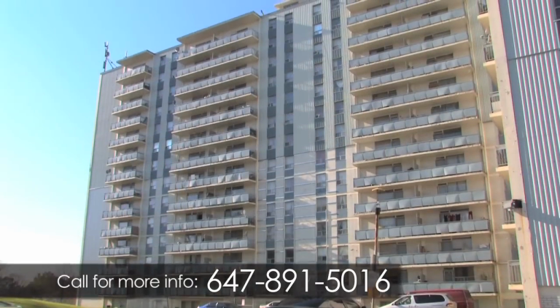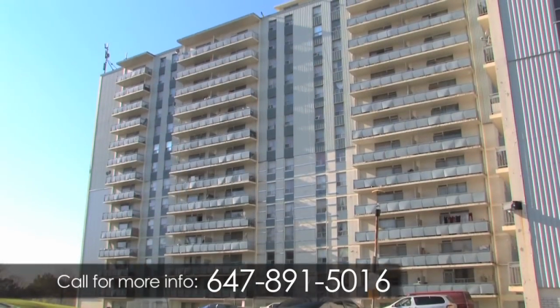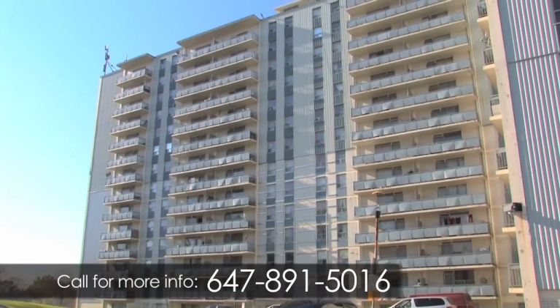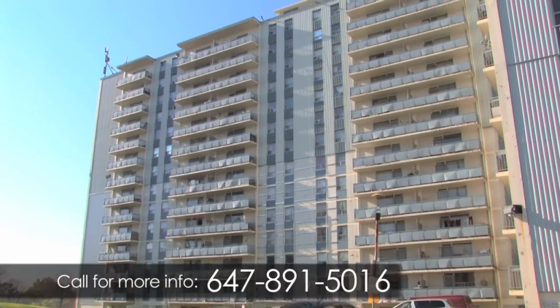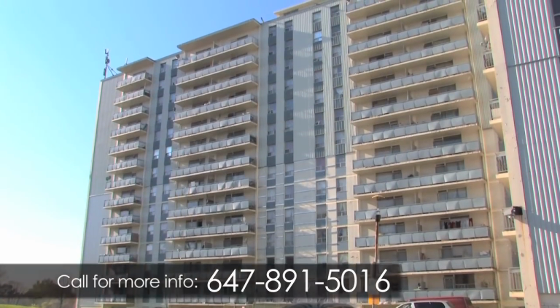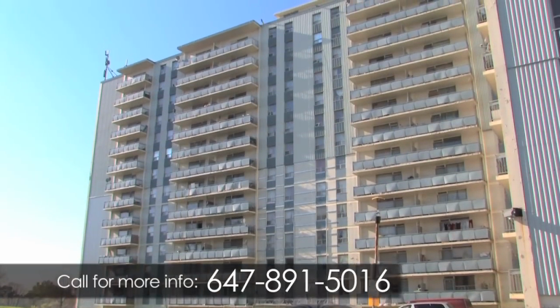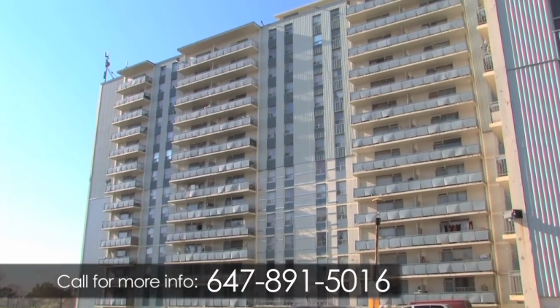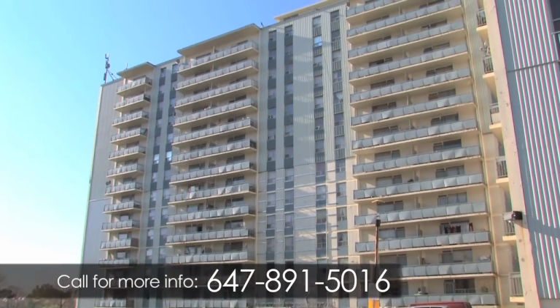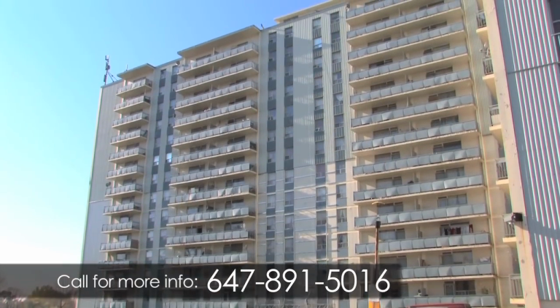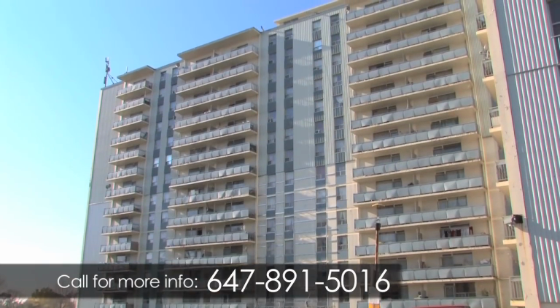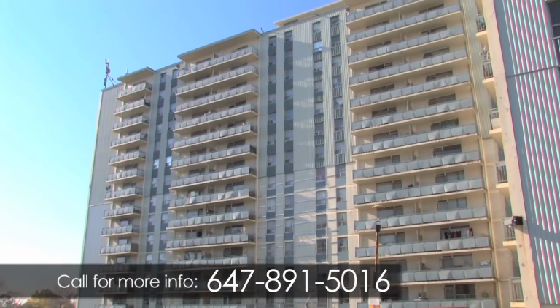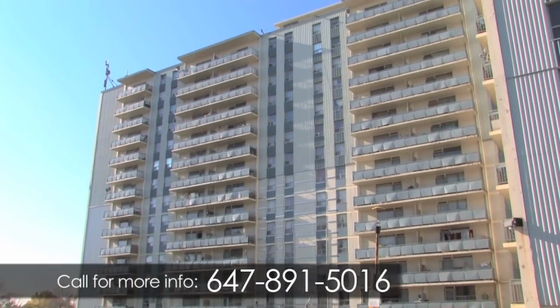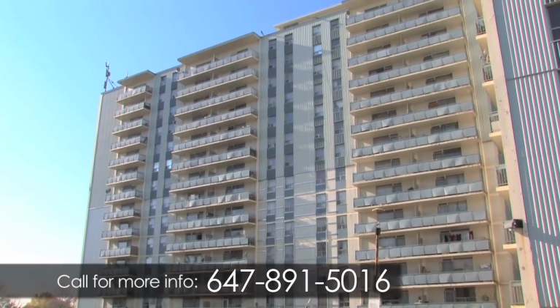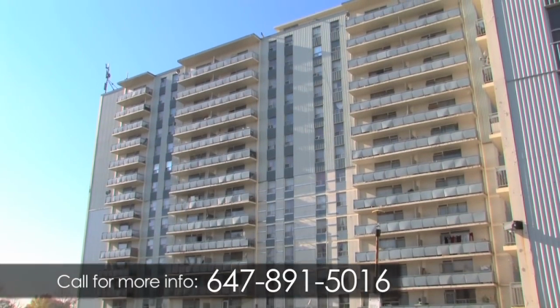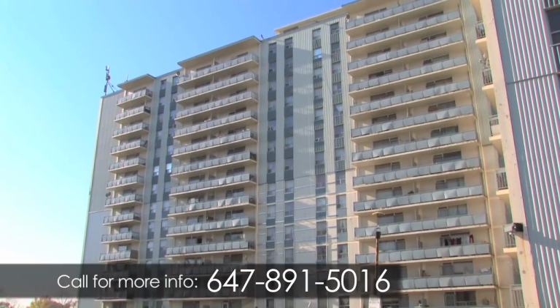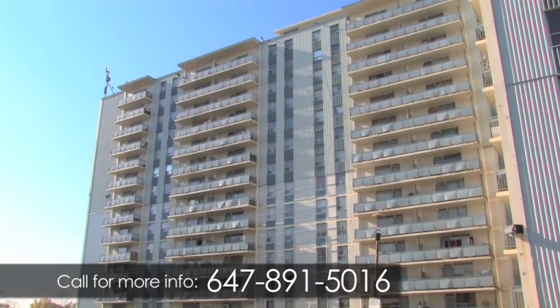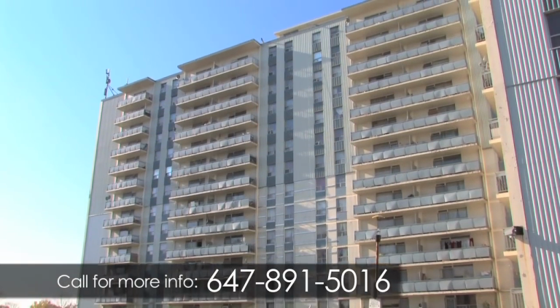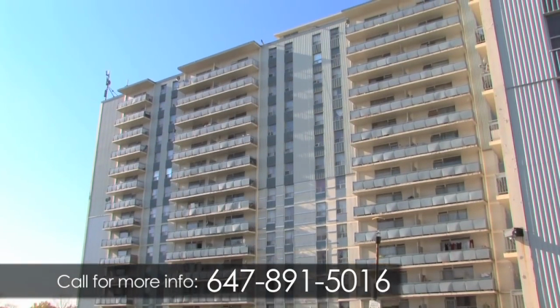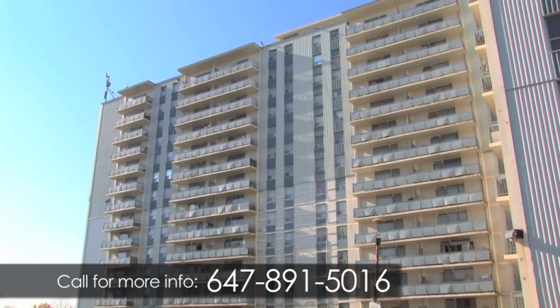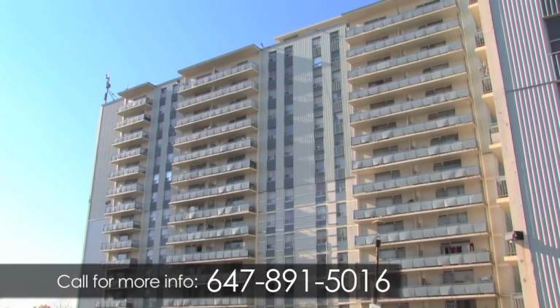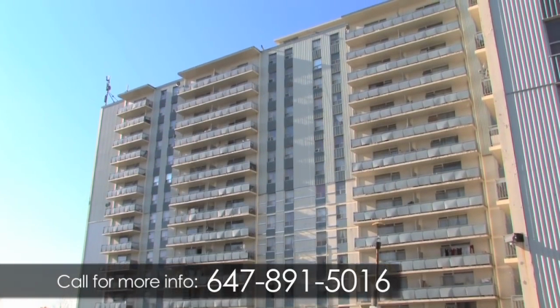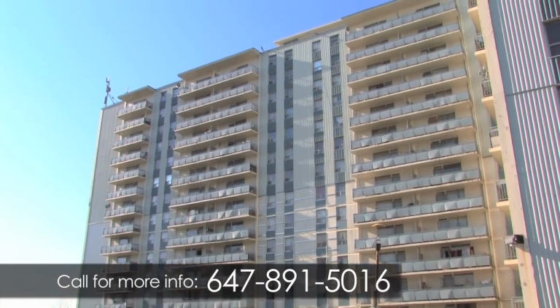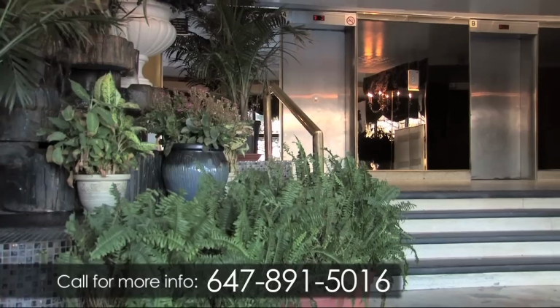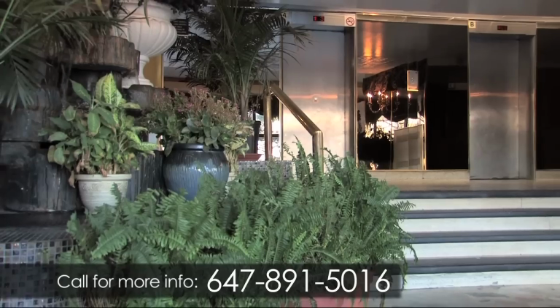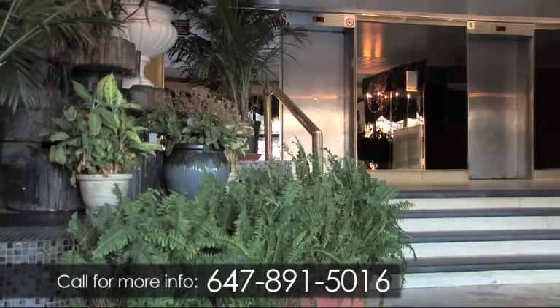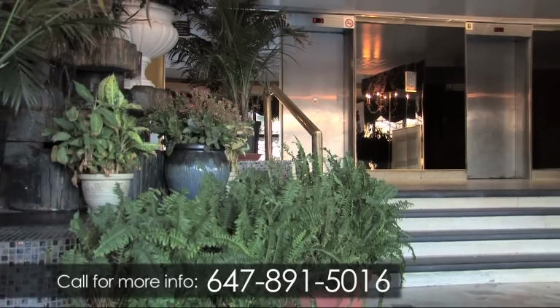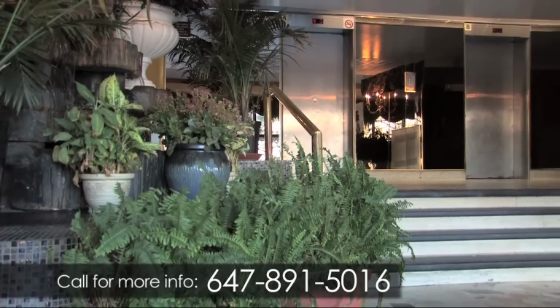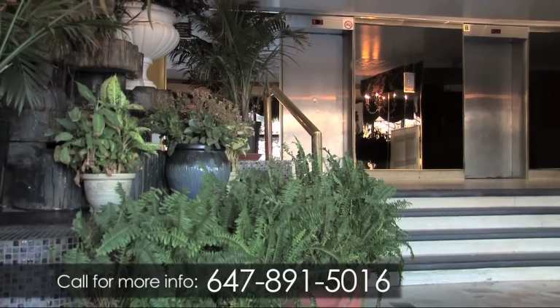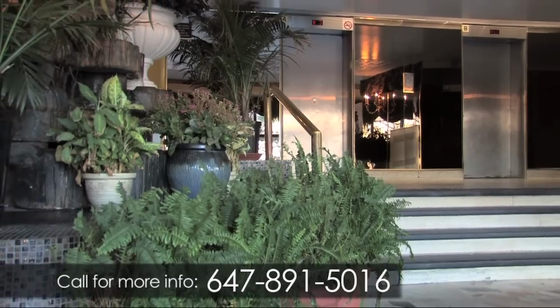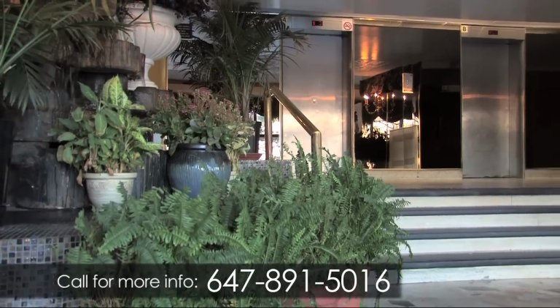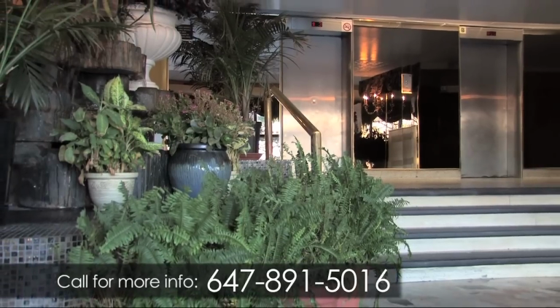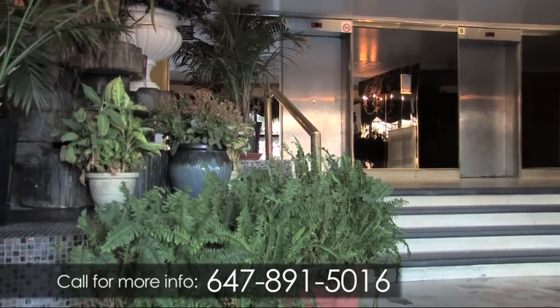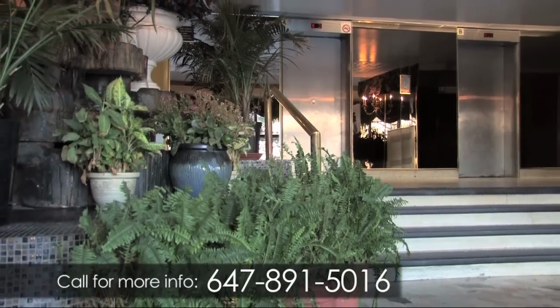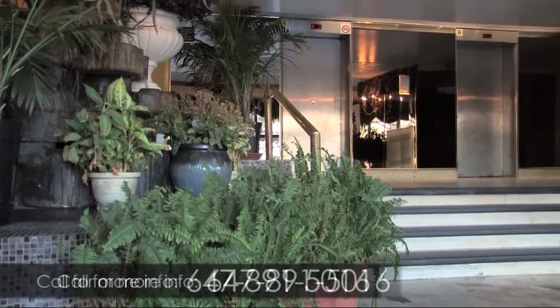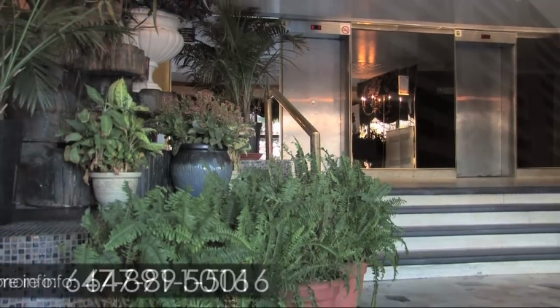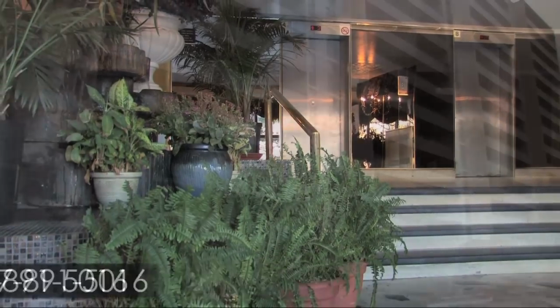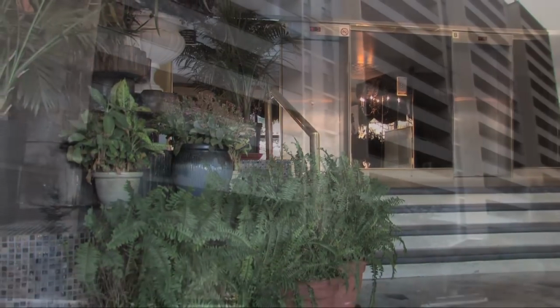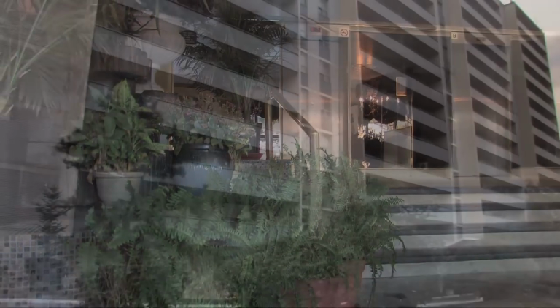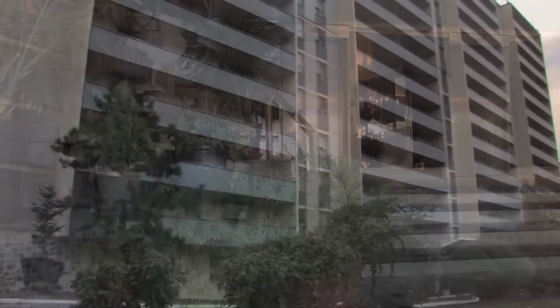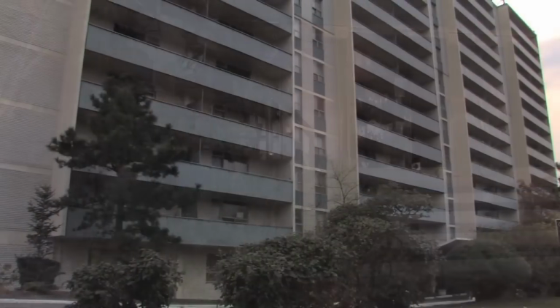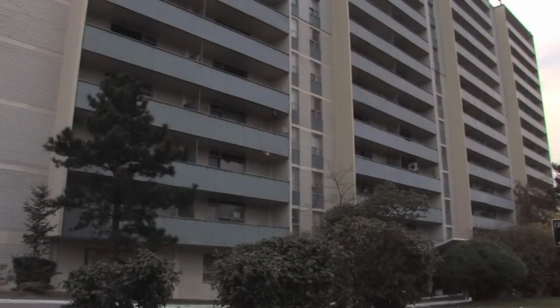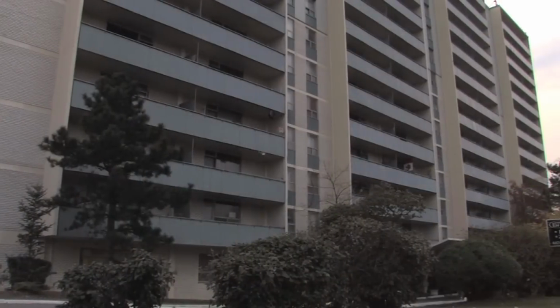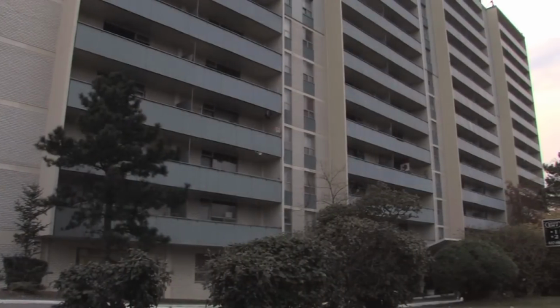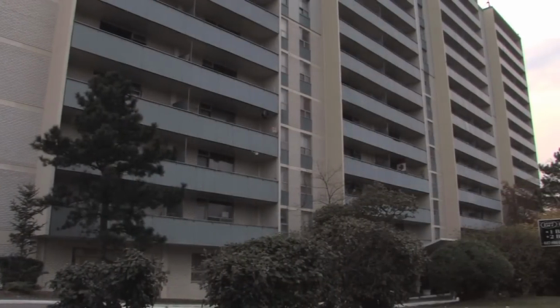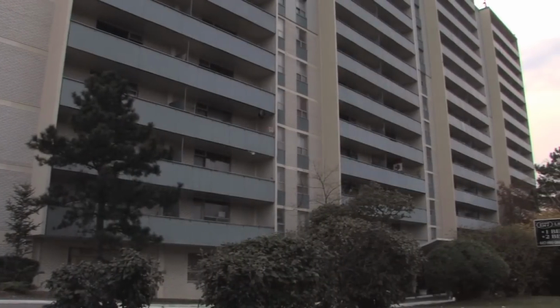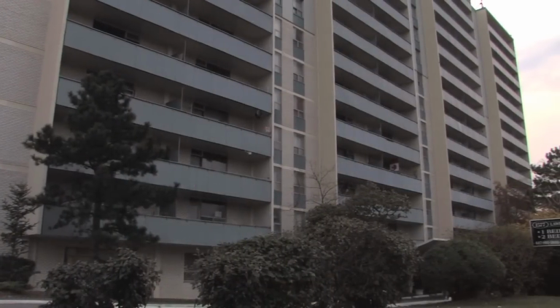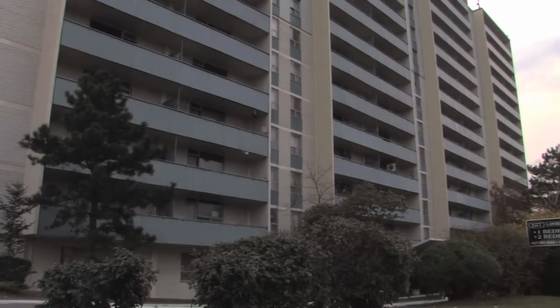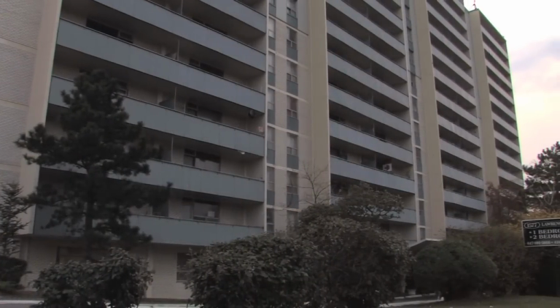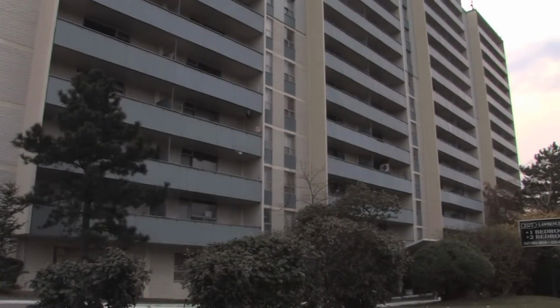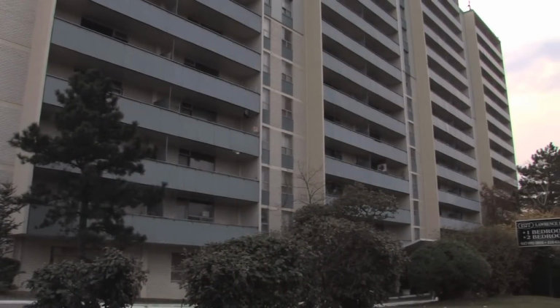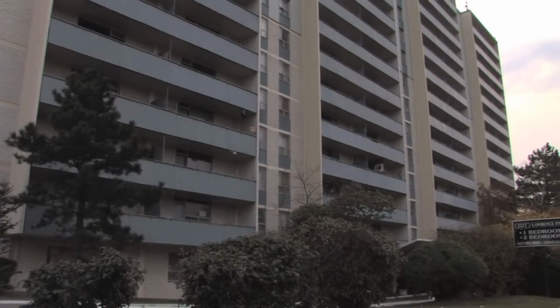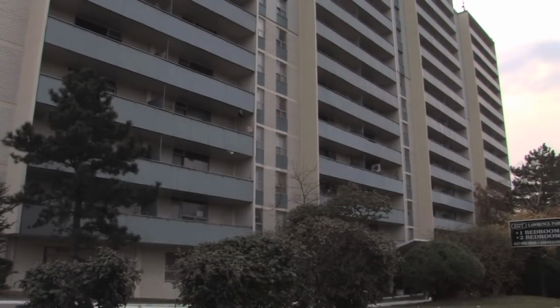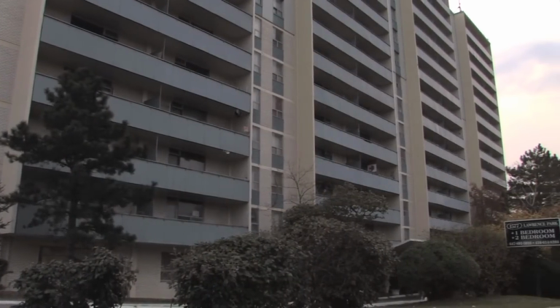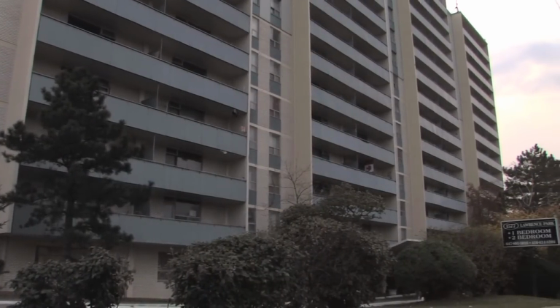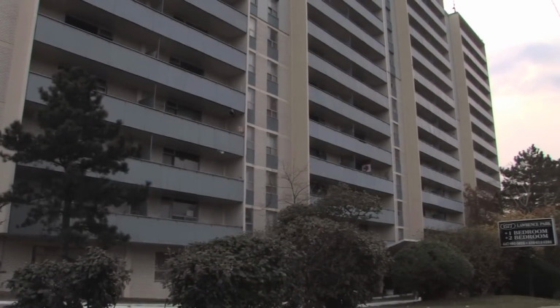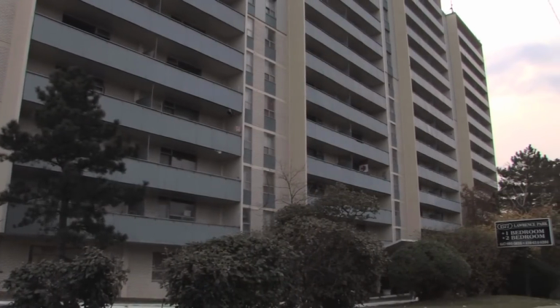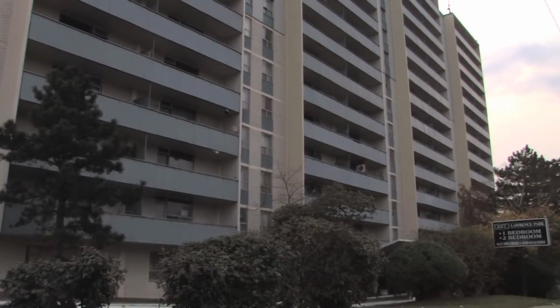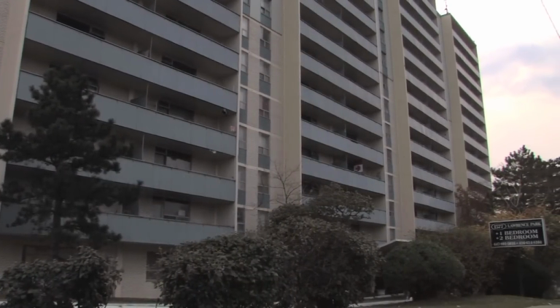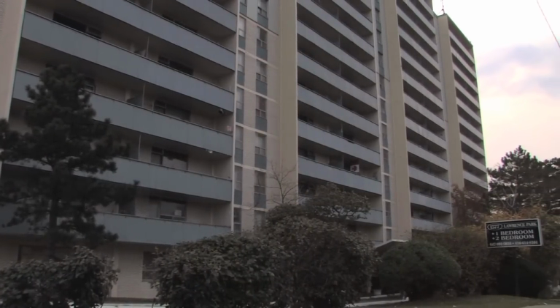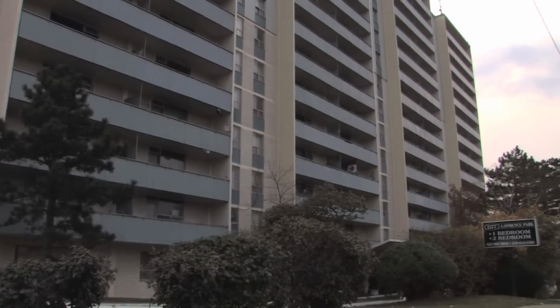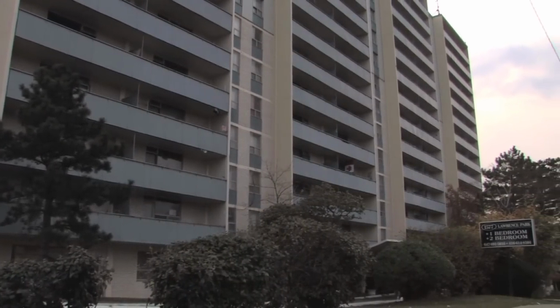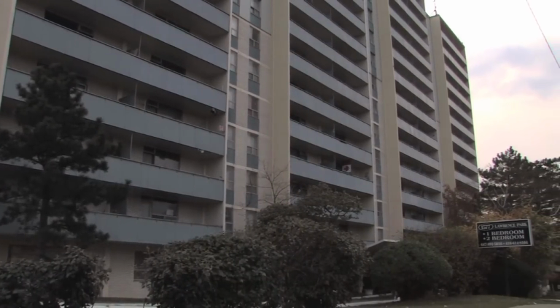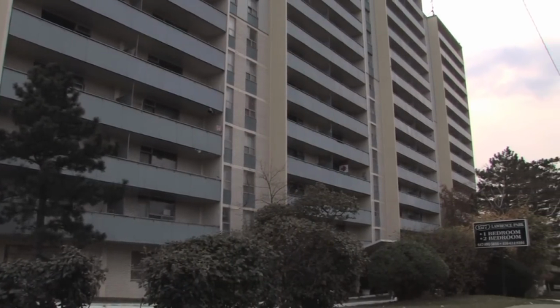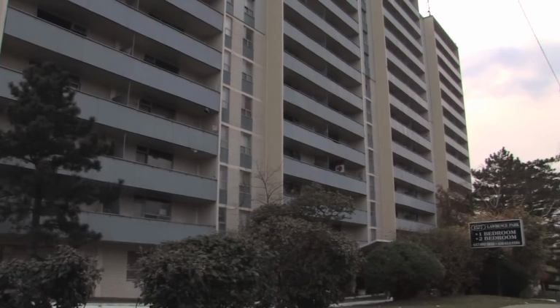1577 Lawrence Avenue West — a perfect home that combines a quiet setting with all the conveniences of the city.